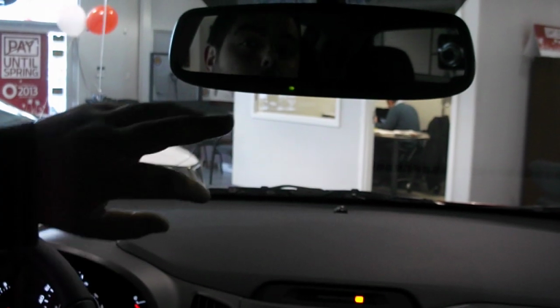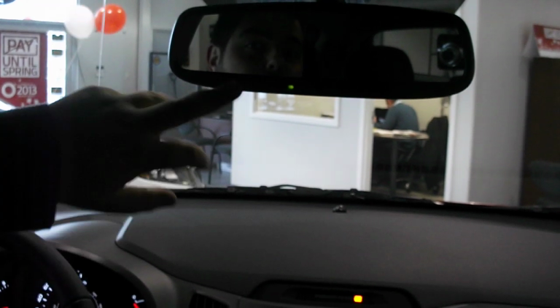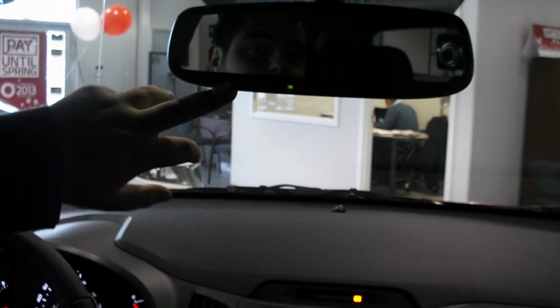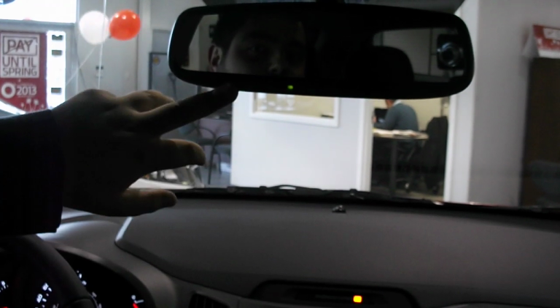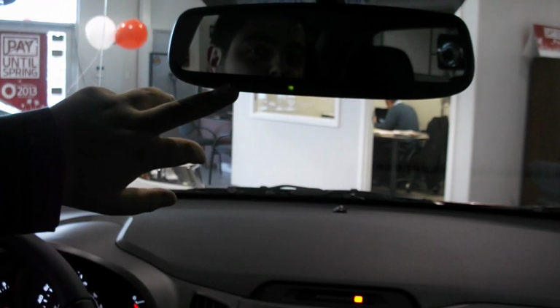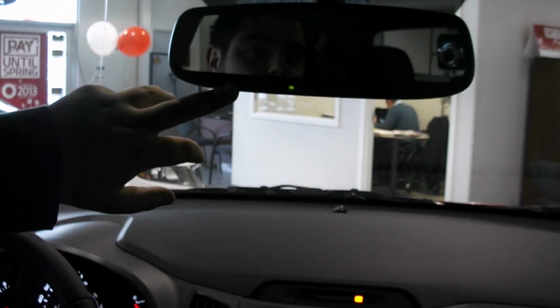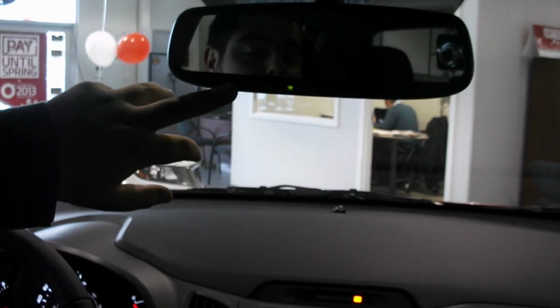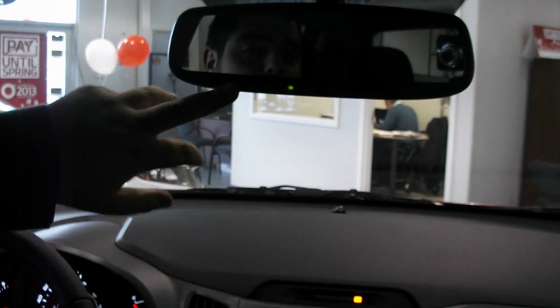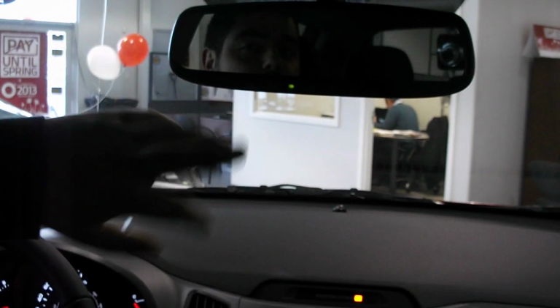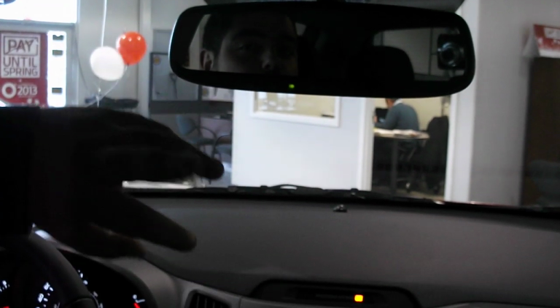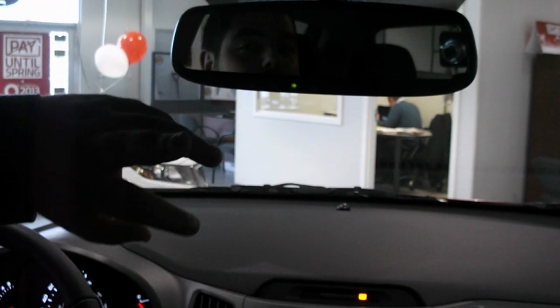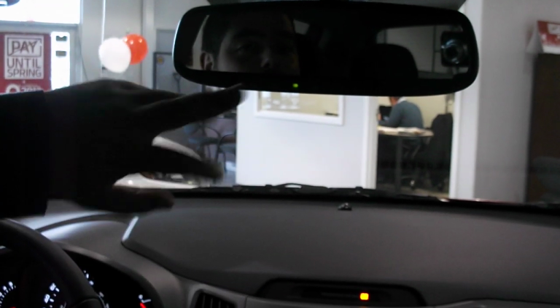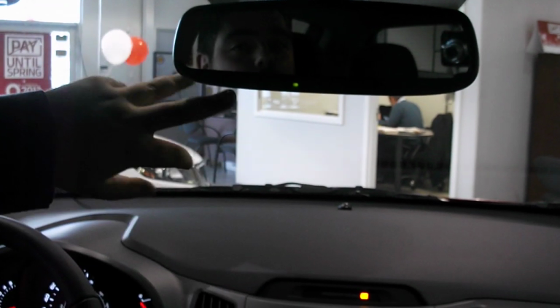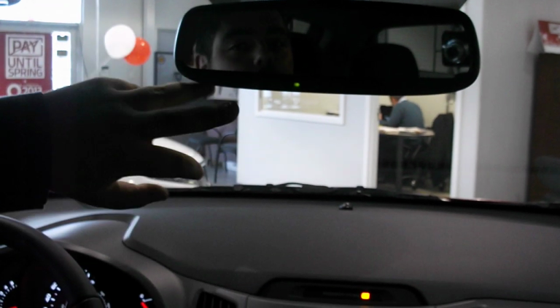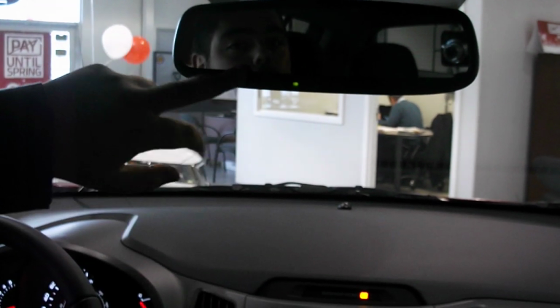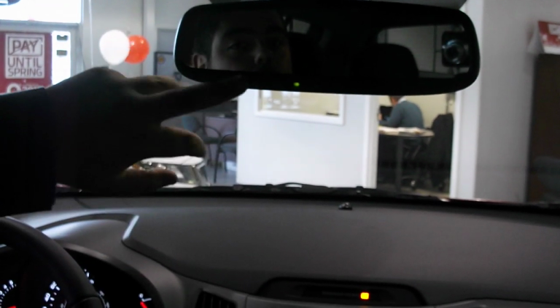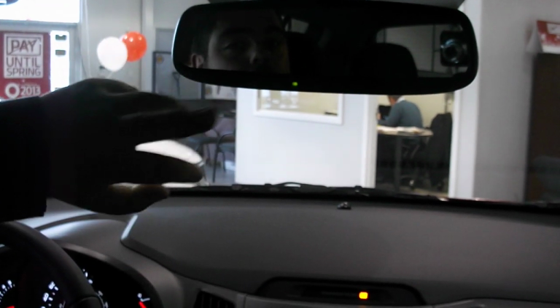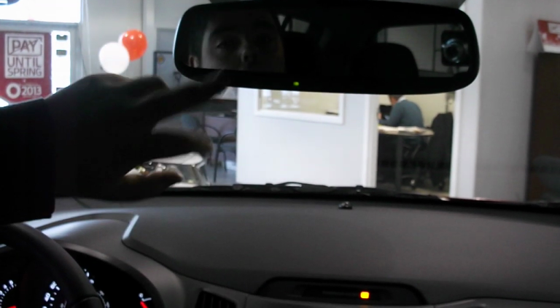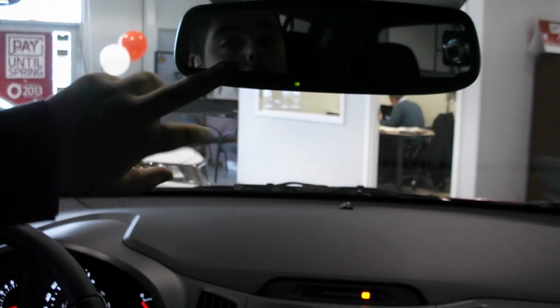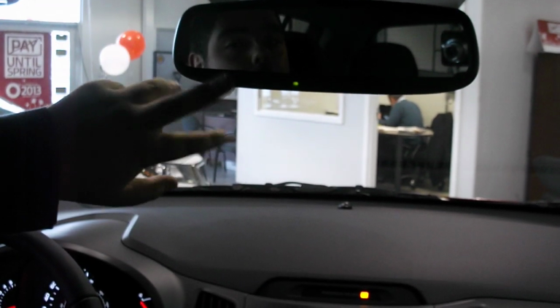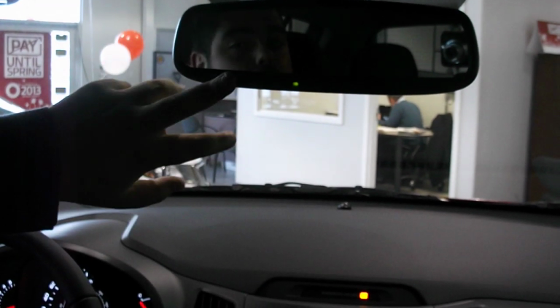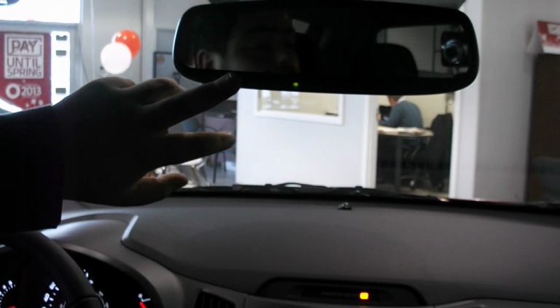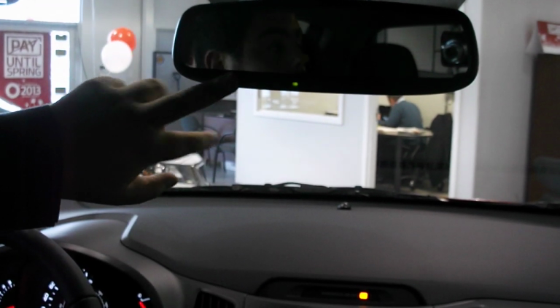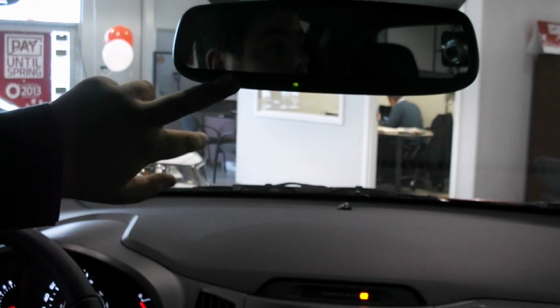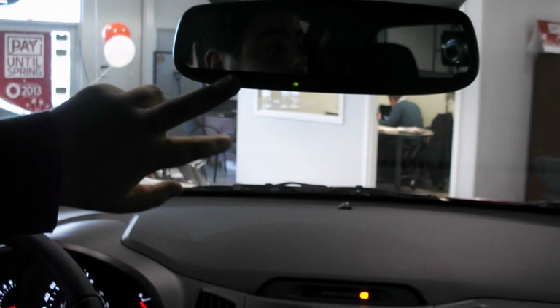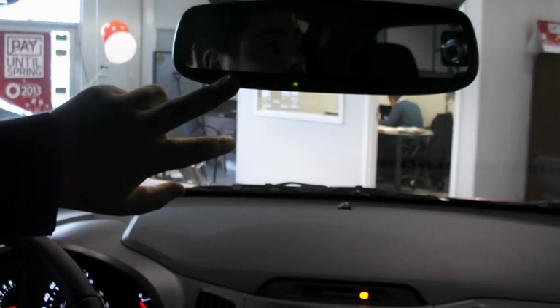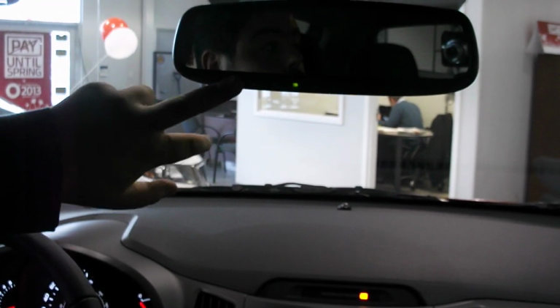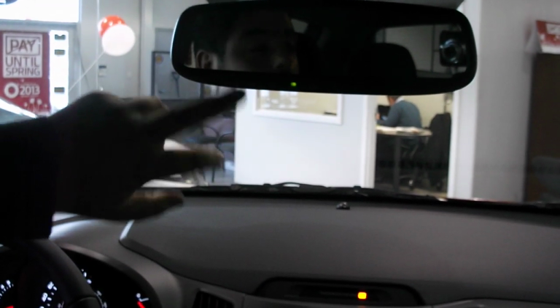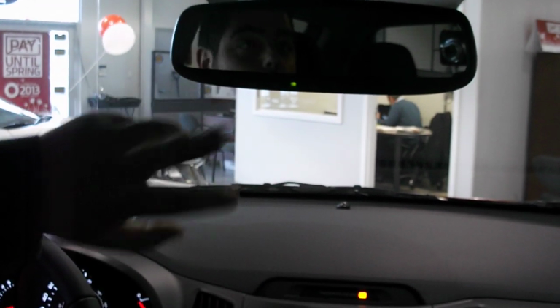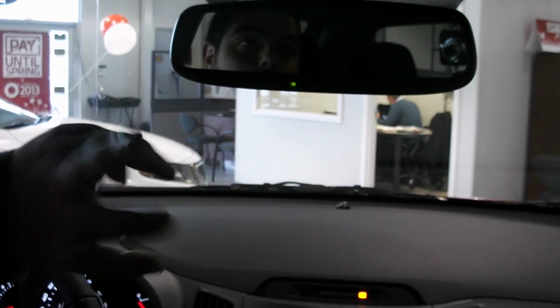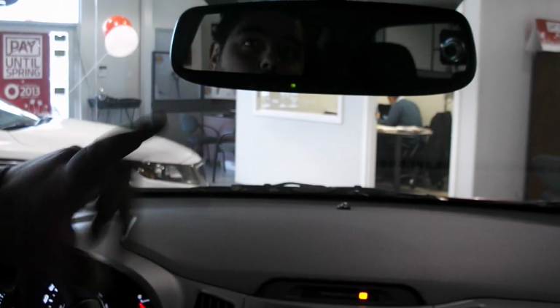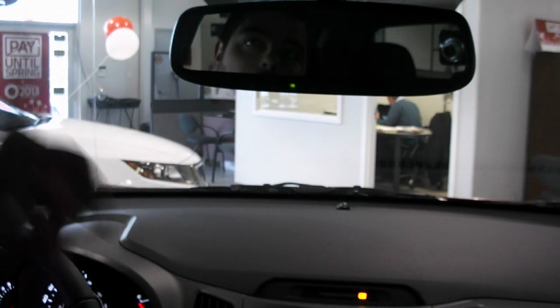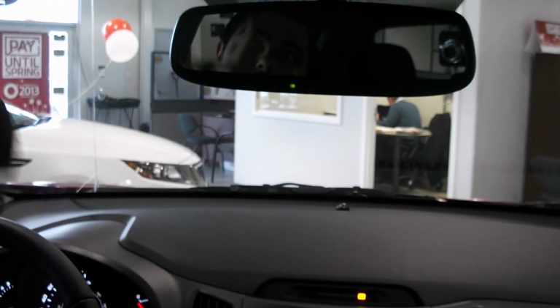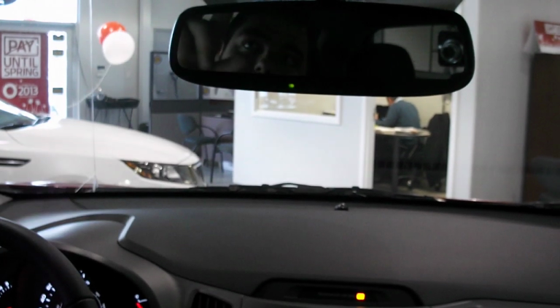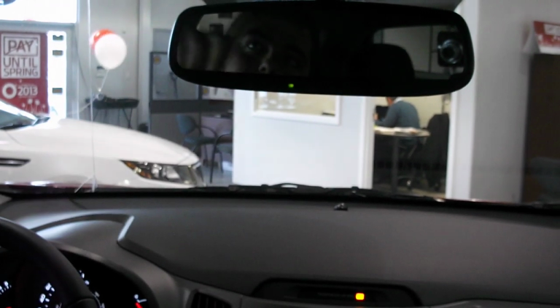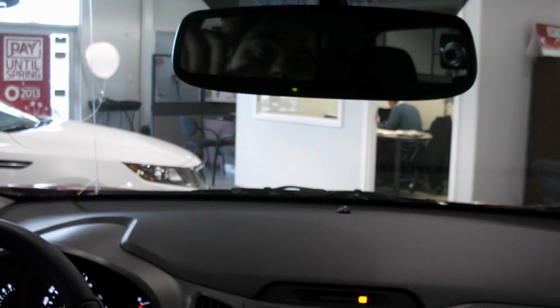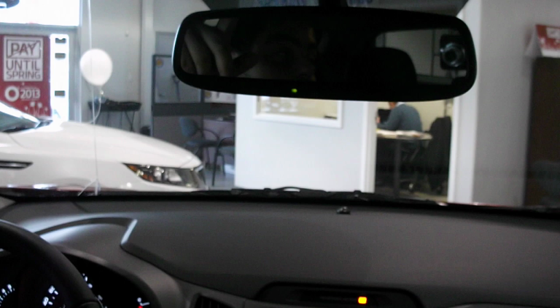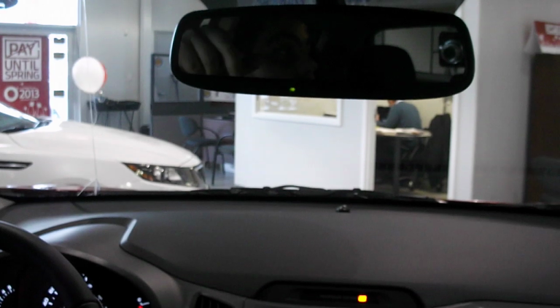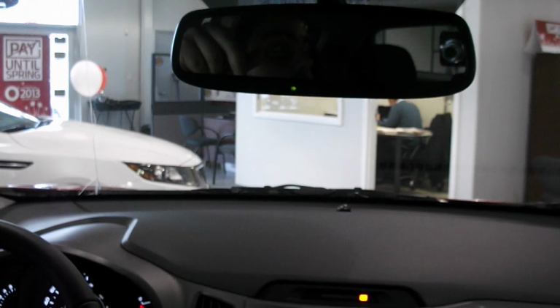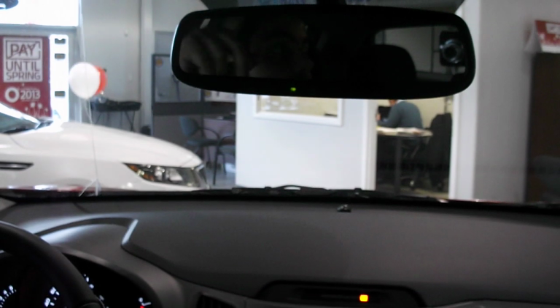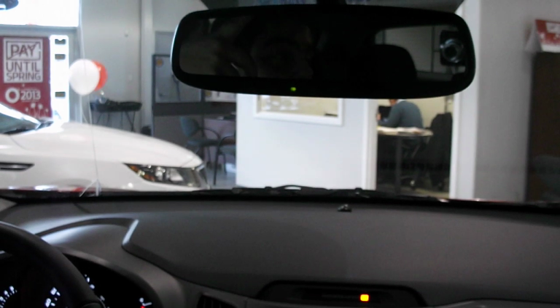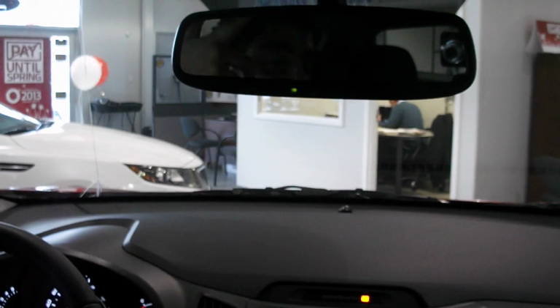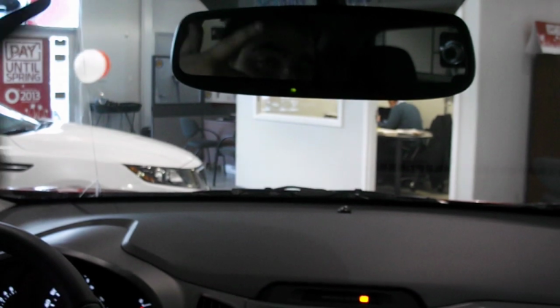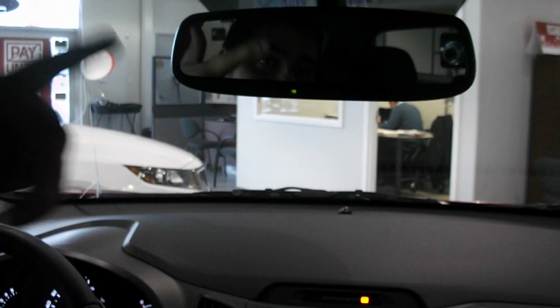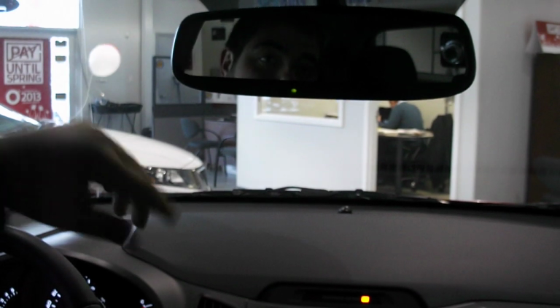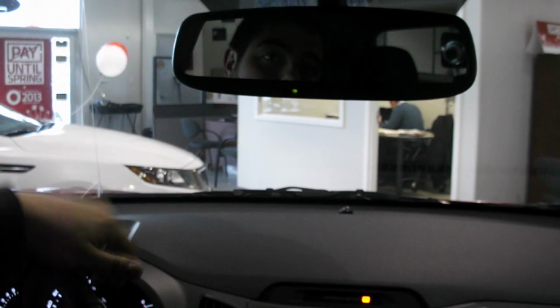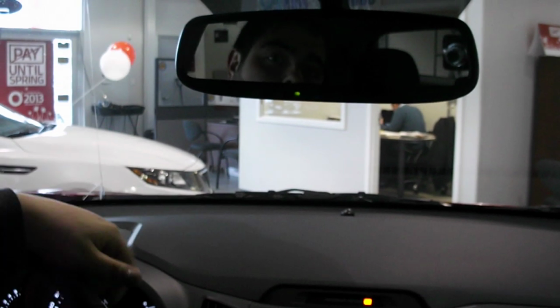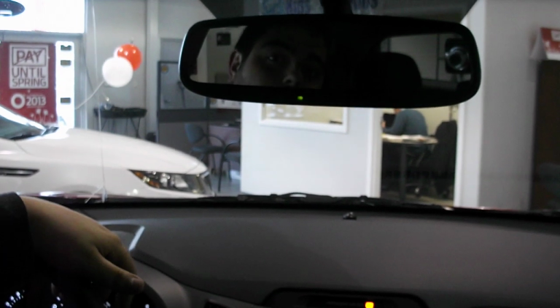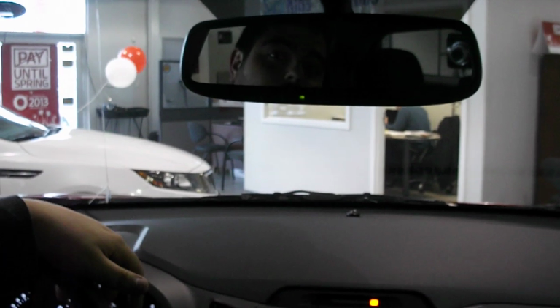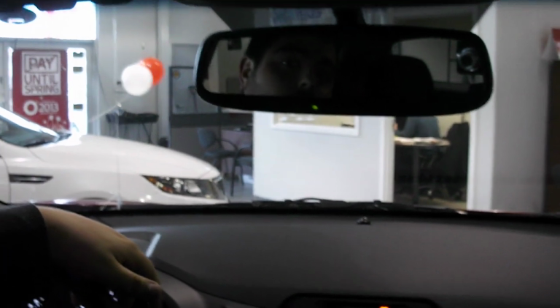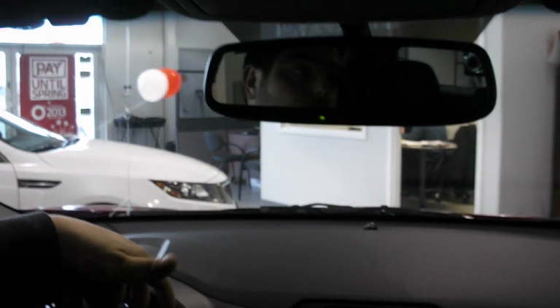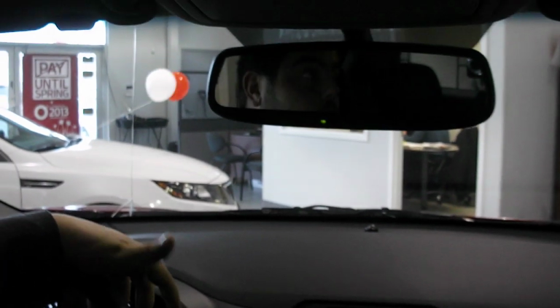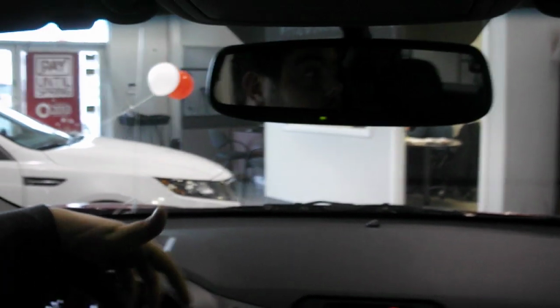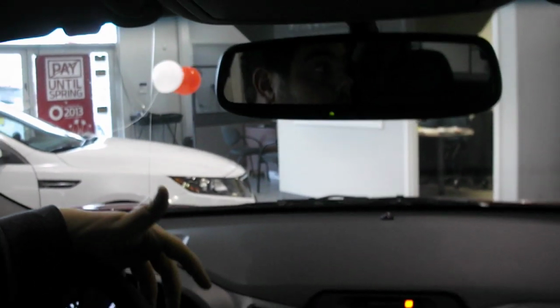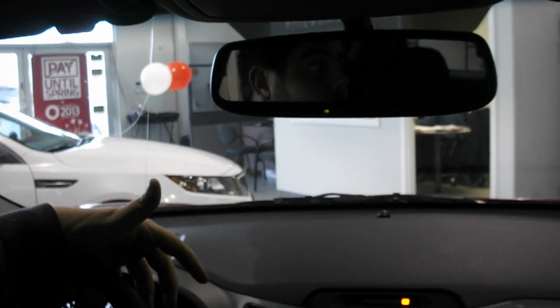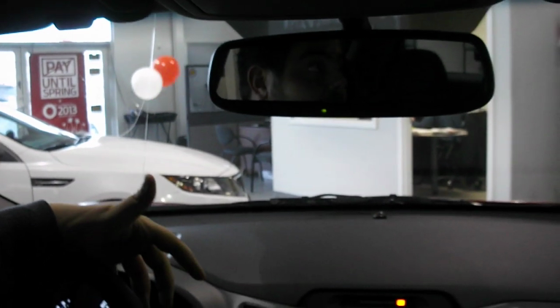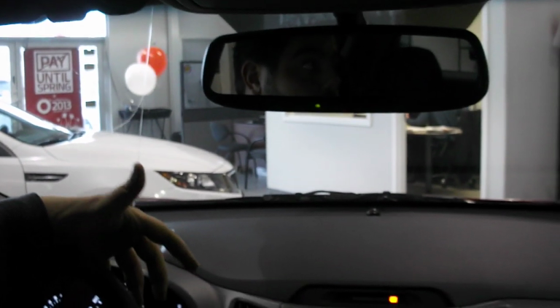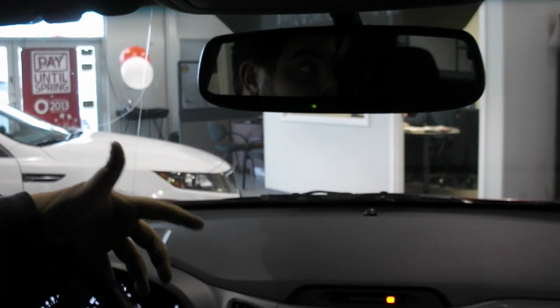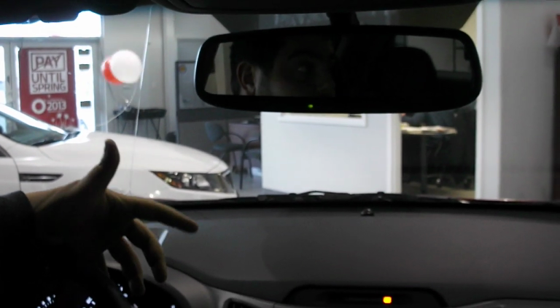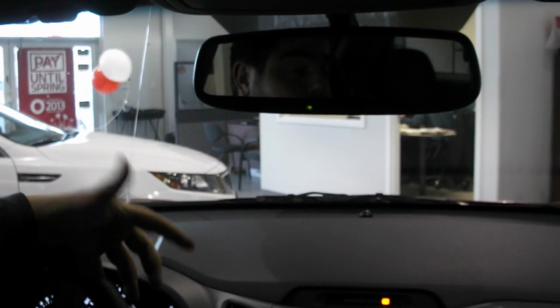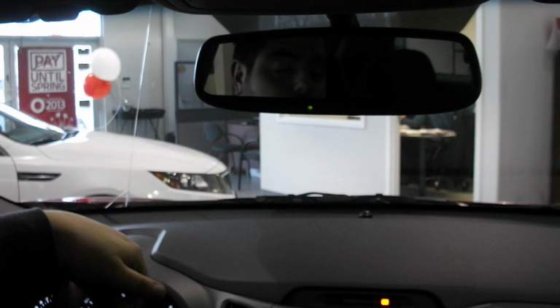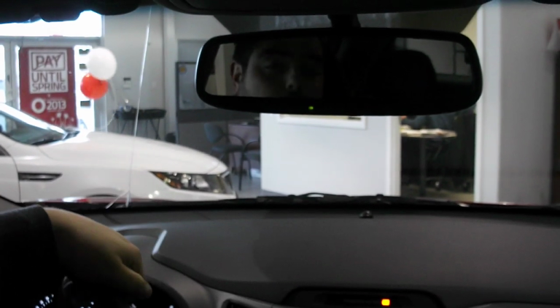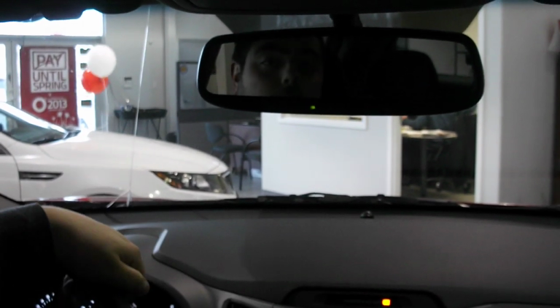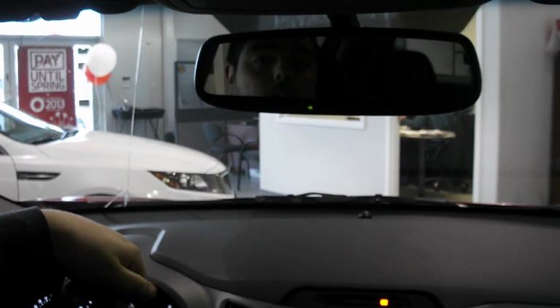The biggest feature of this is that you can actually use it to open your garage door without having that ugly clicker stuck up on the visors of your car.